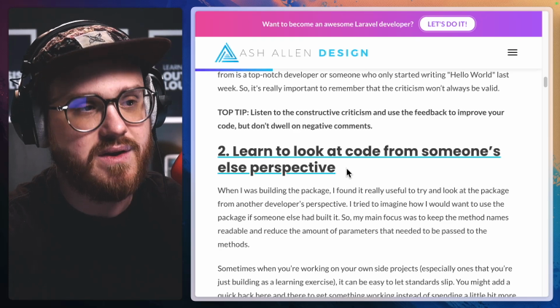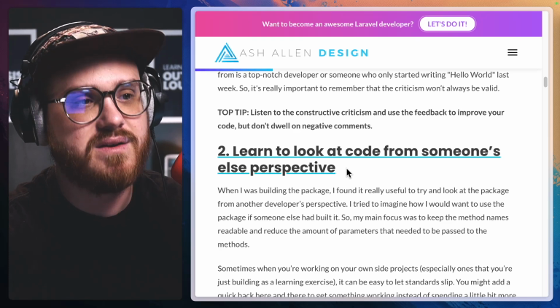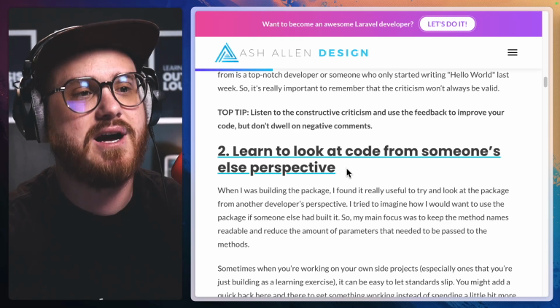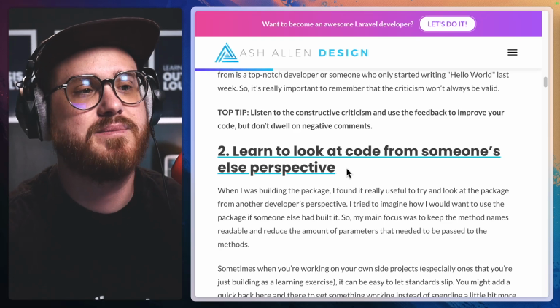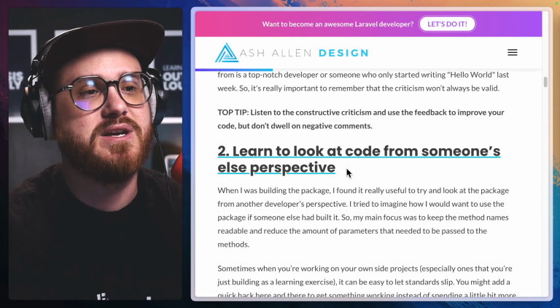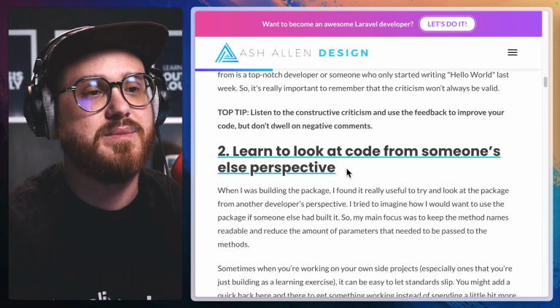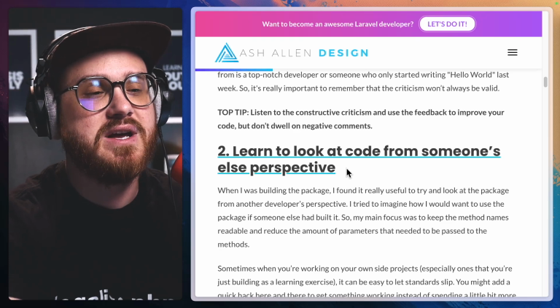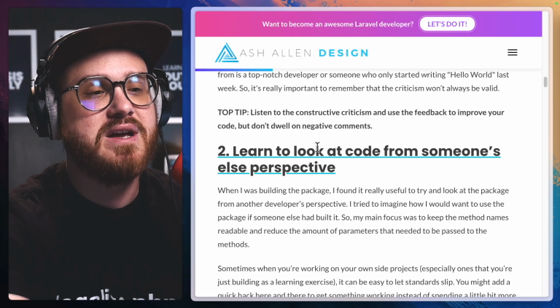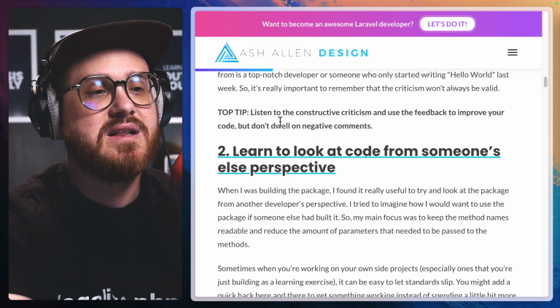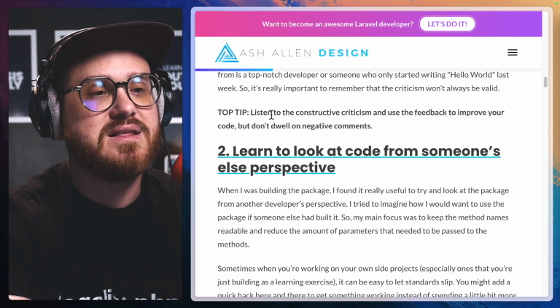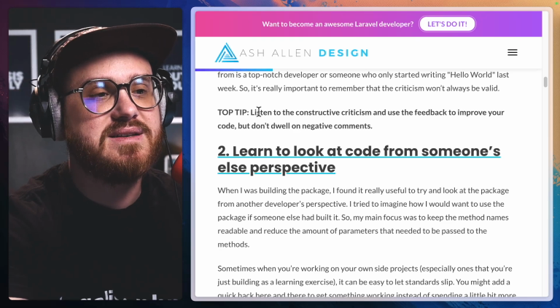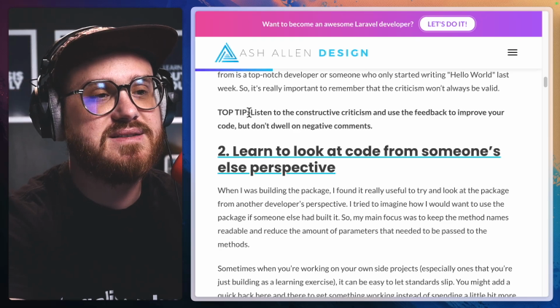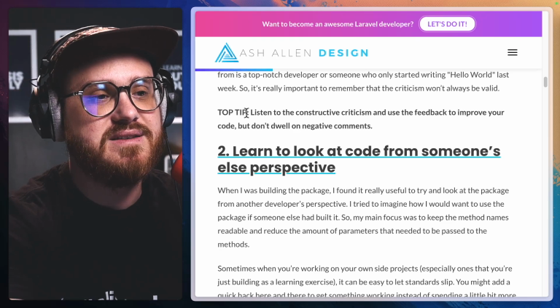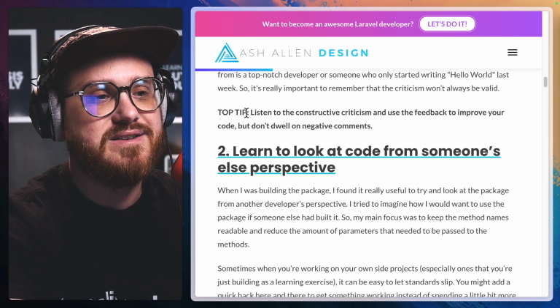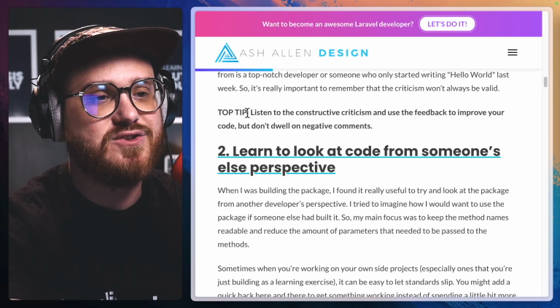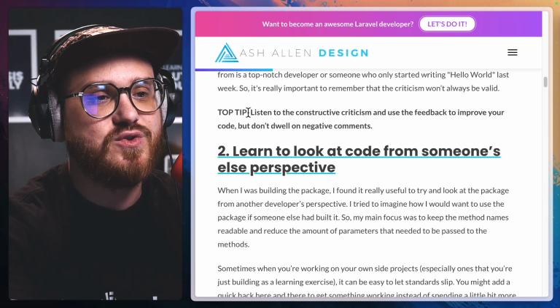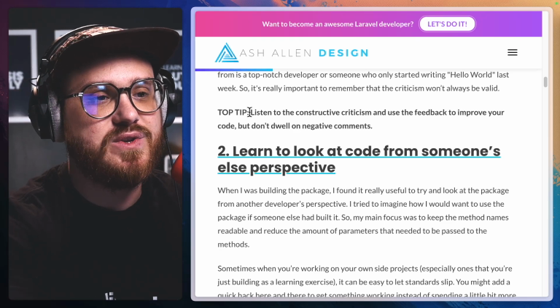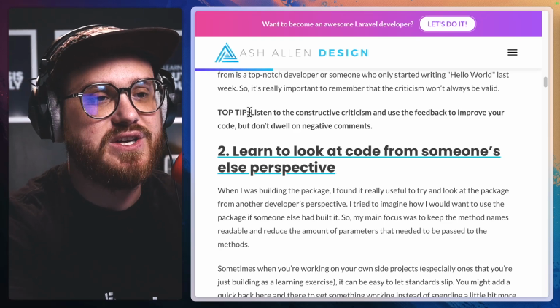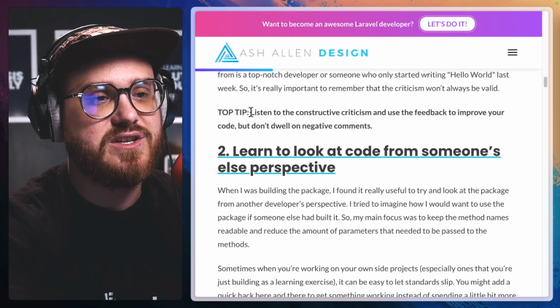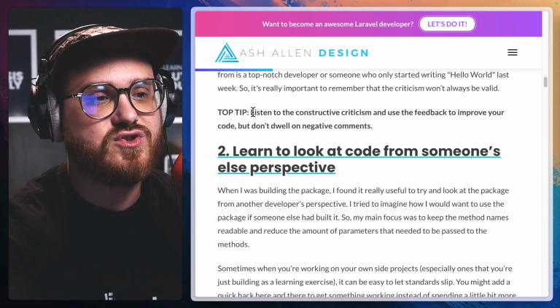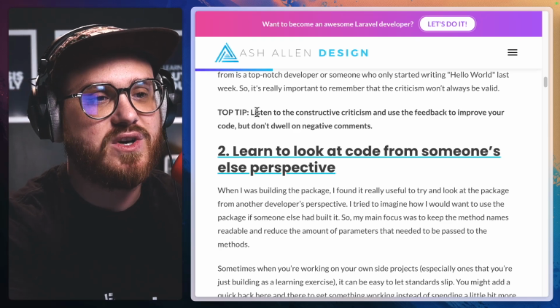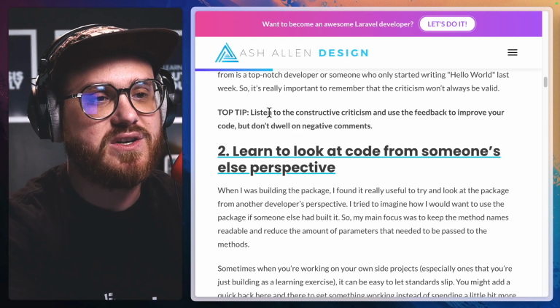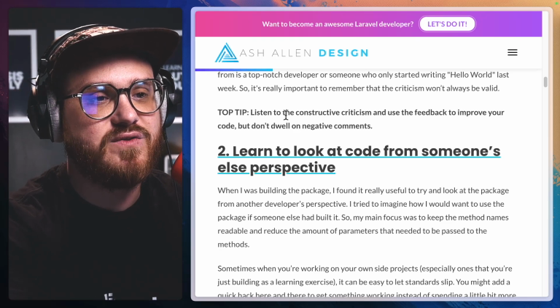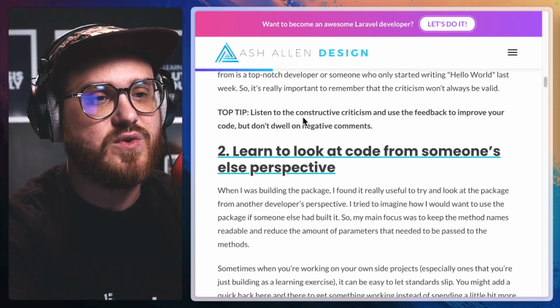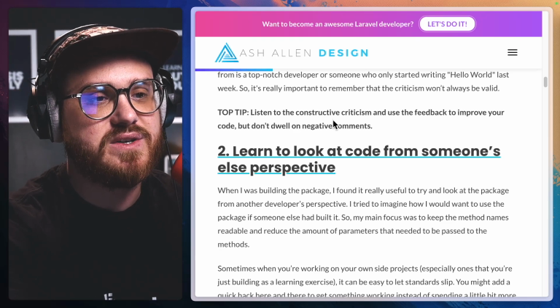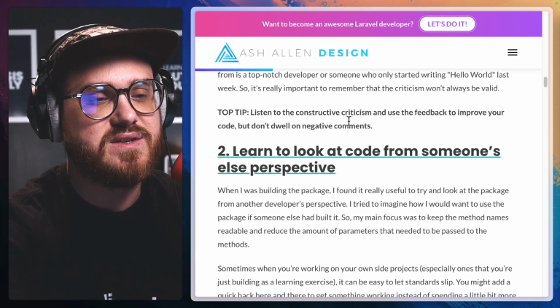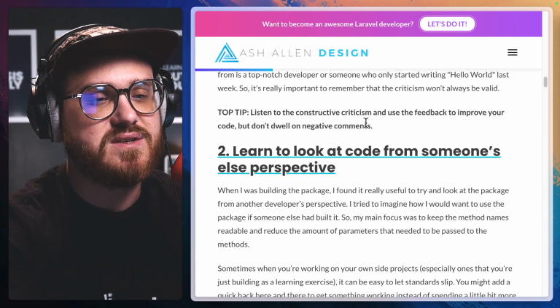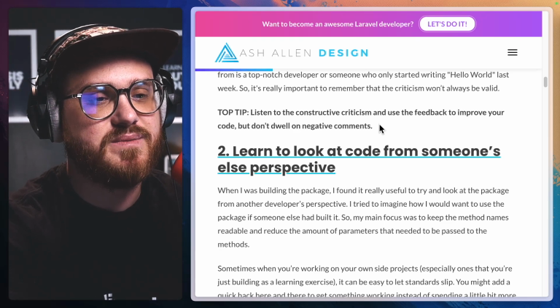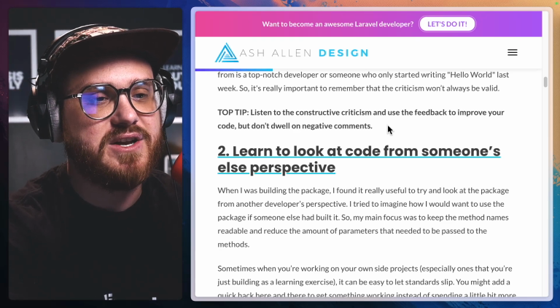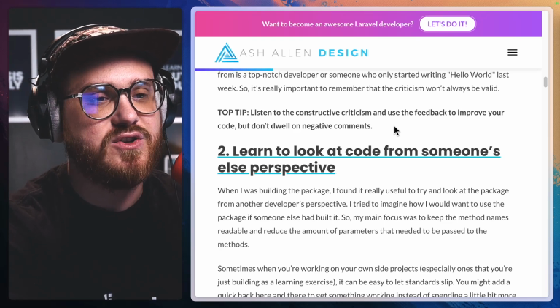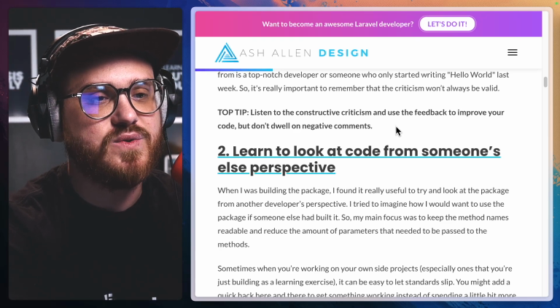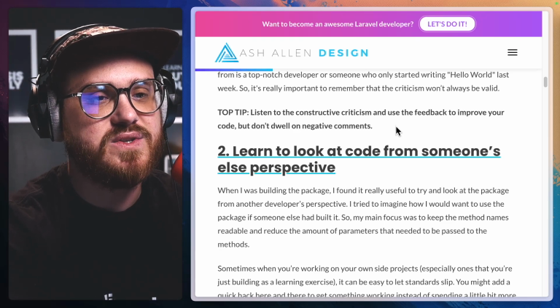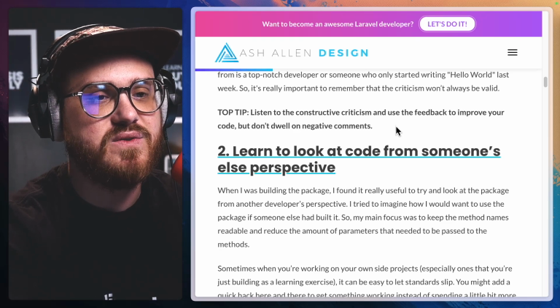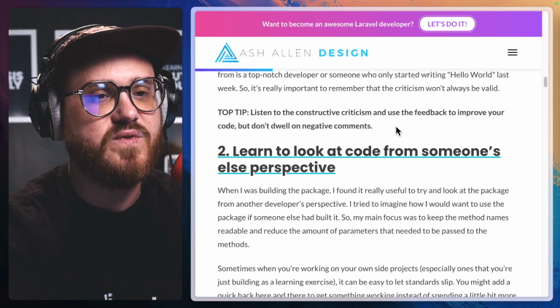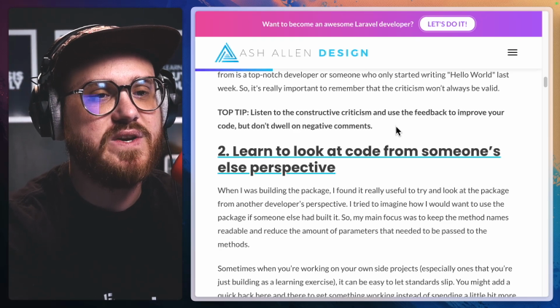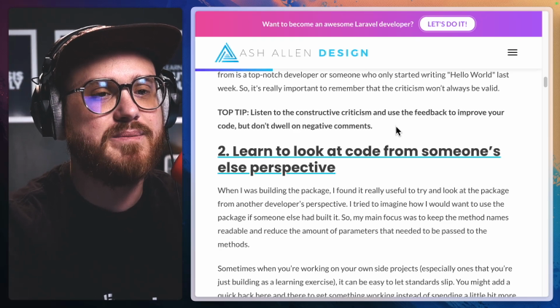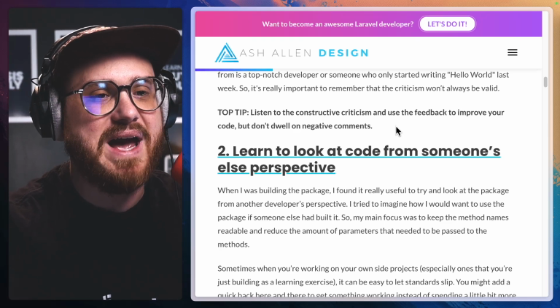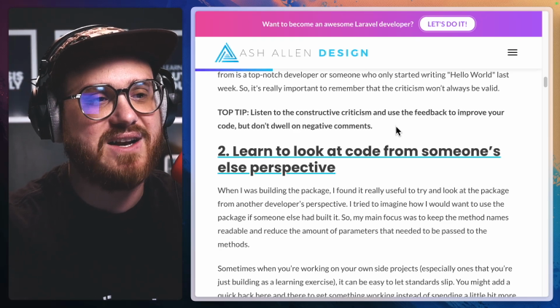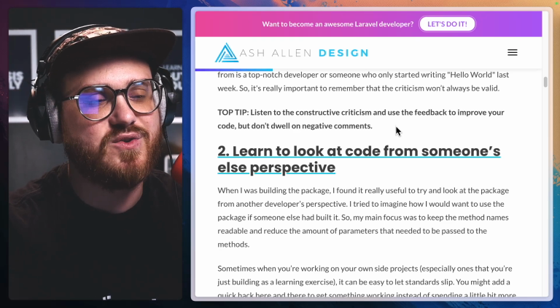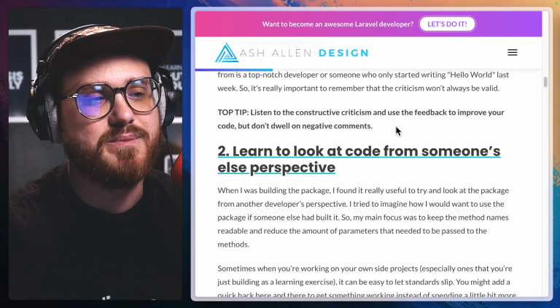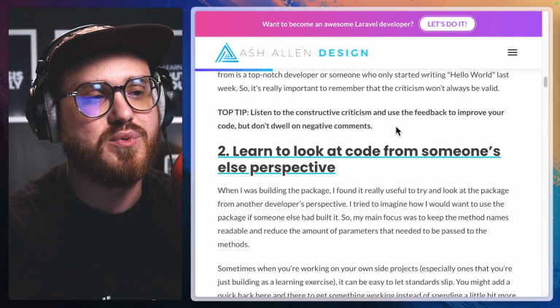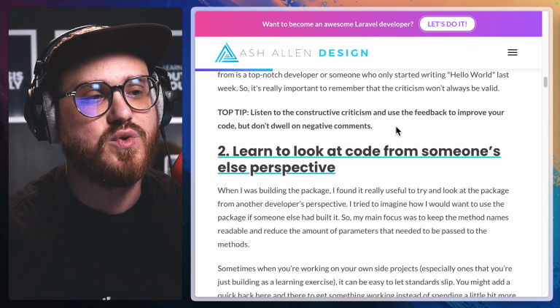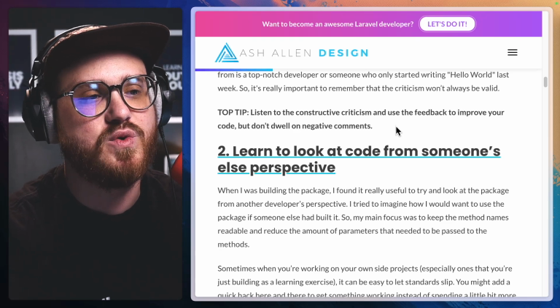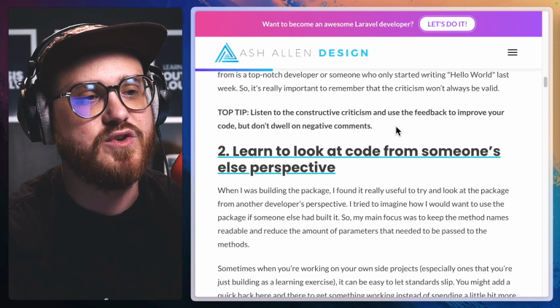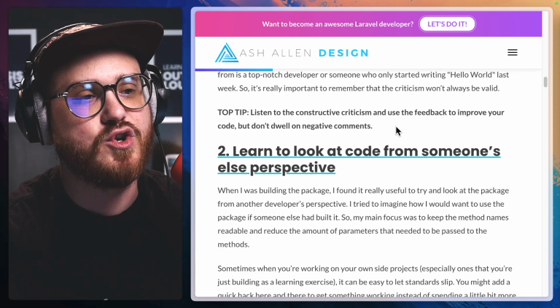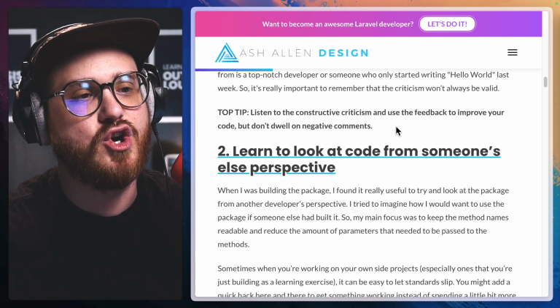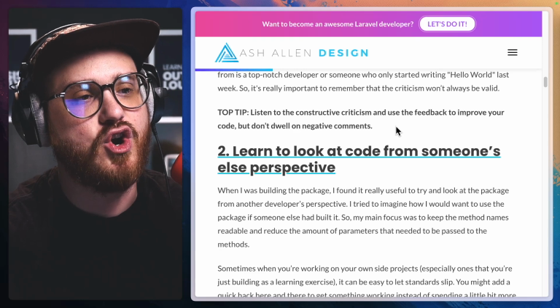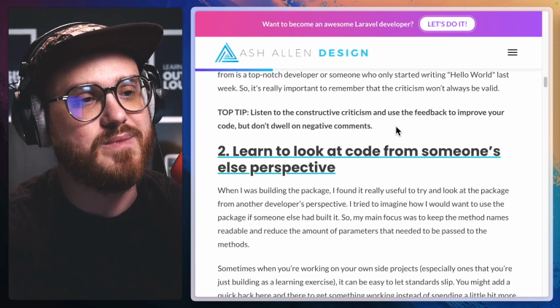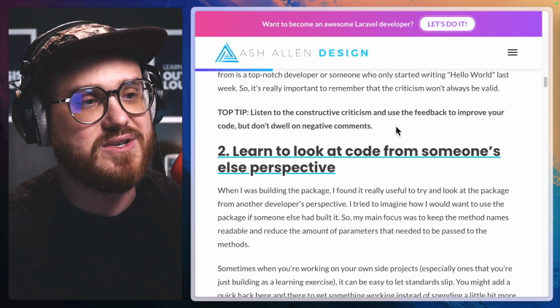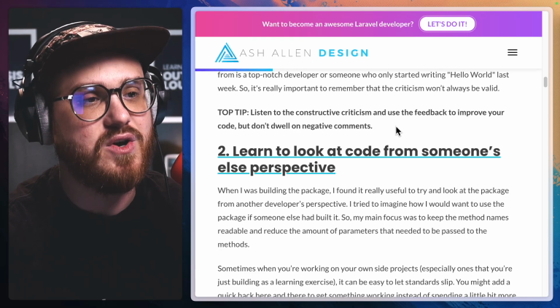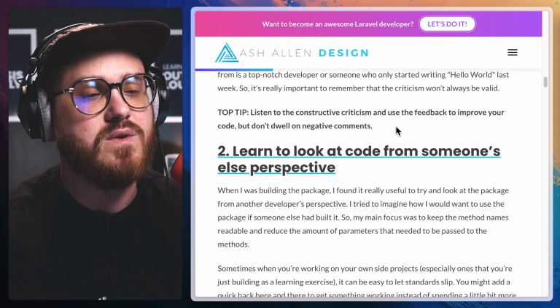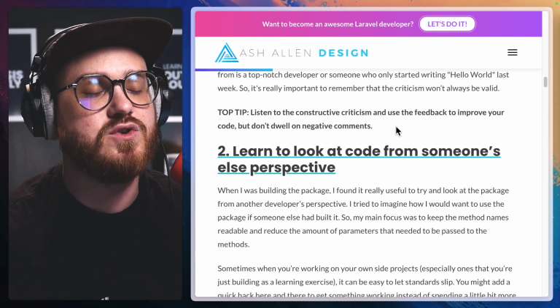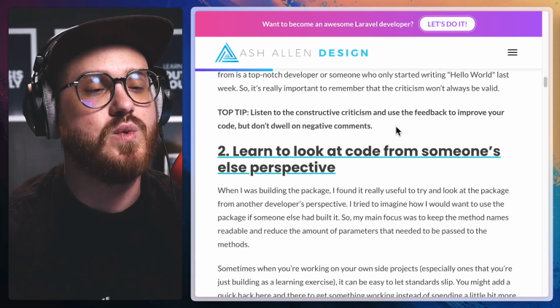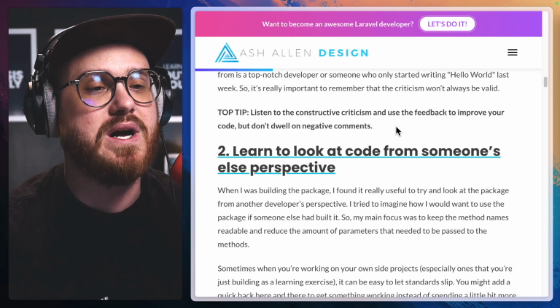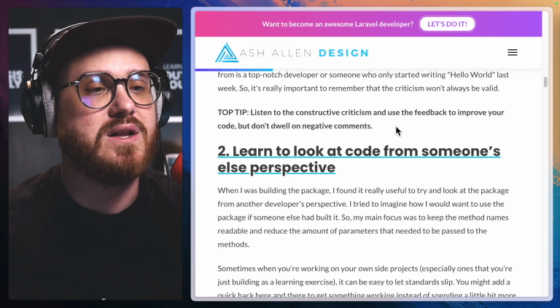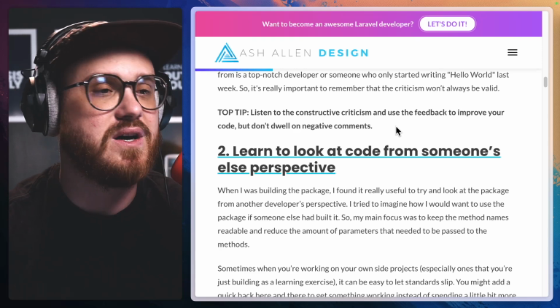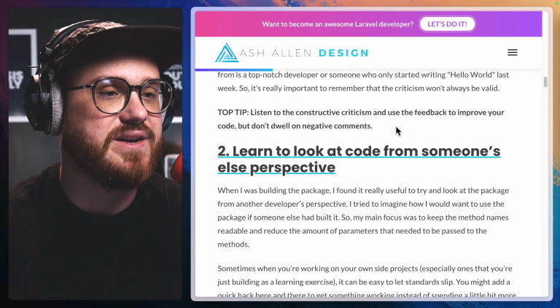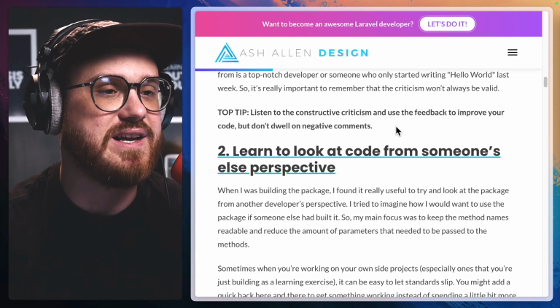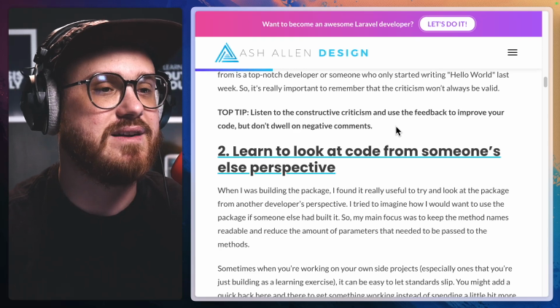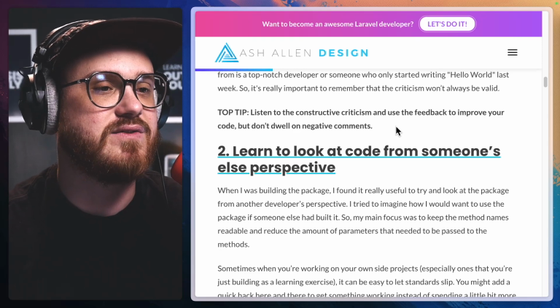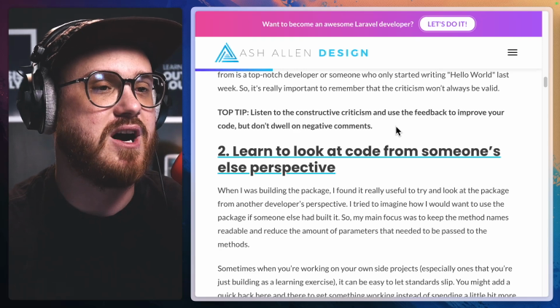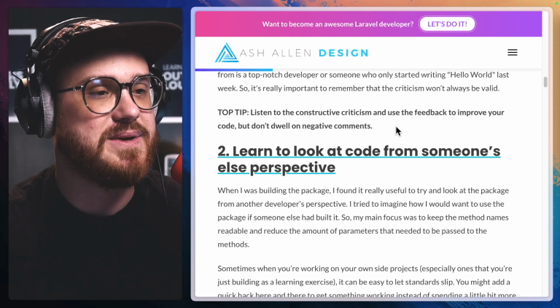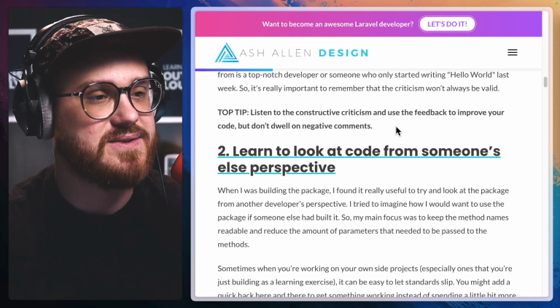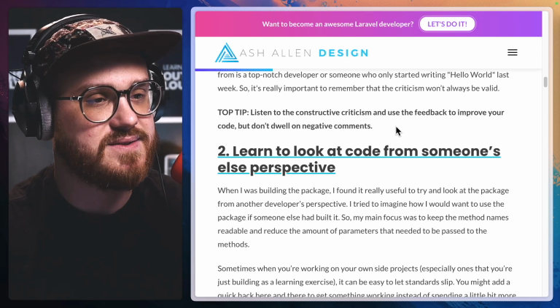Top tip: listen to the constructive criticism and use the feedback to improve your code, but don't dwell on negative comments.